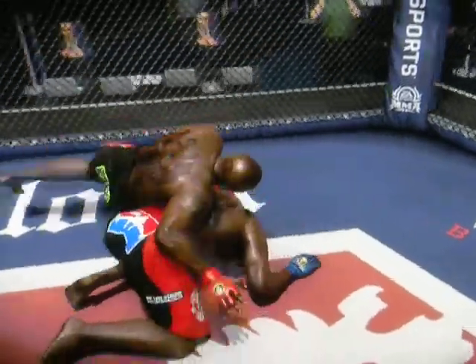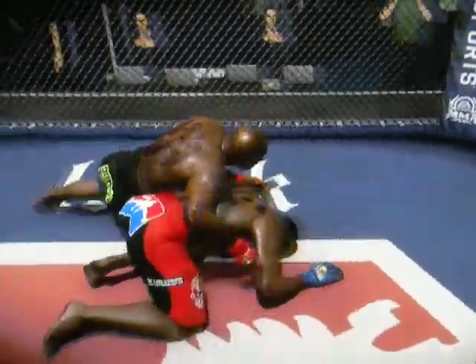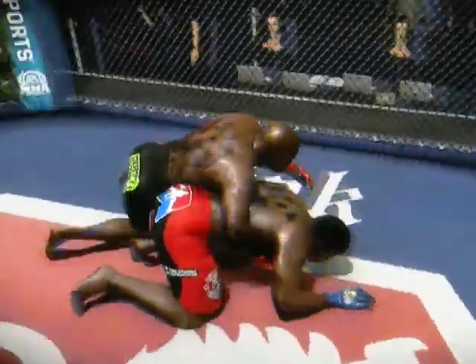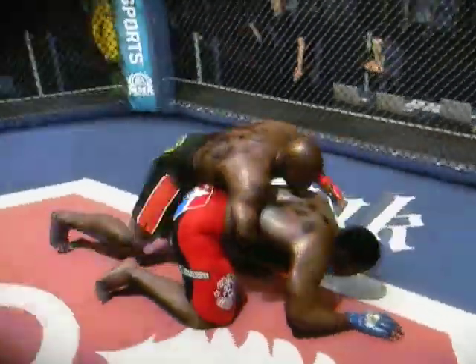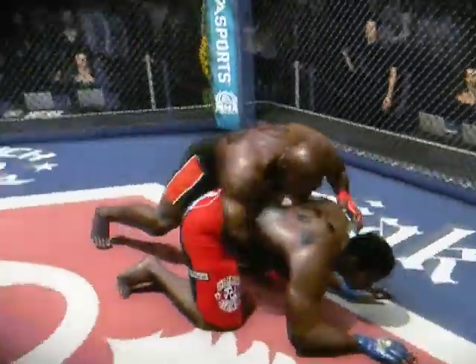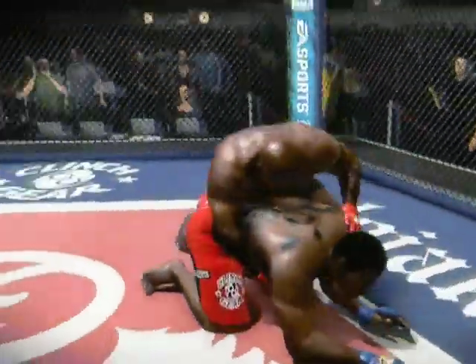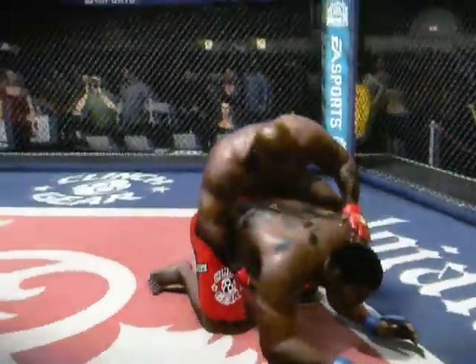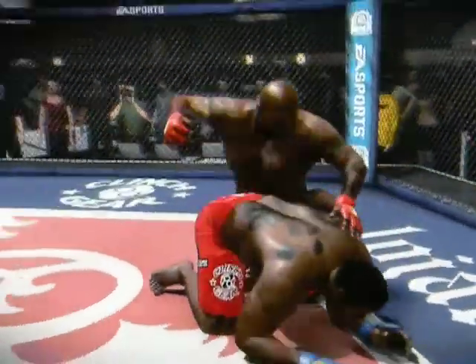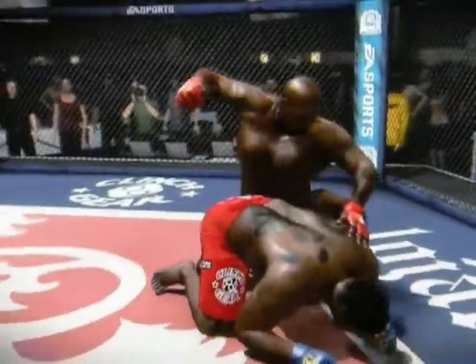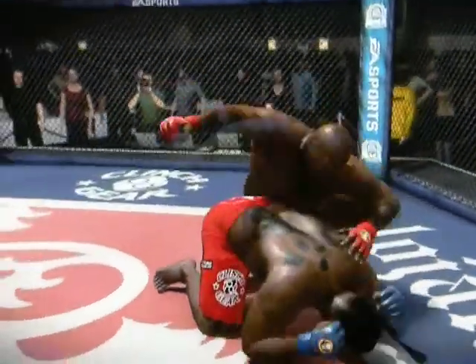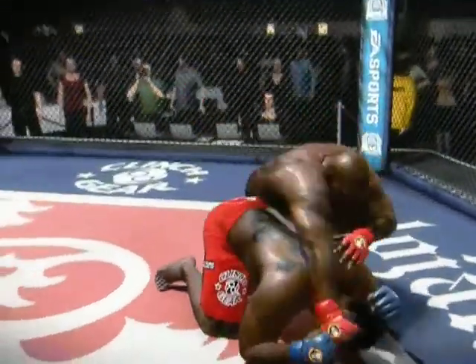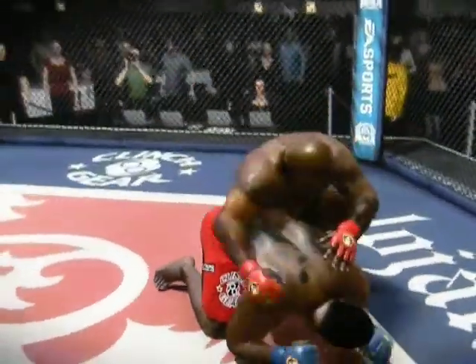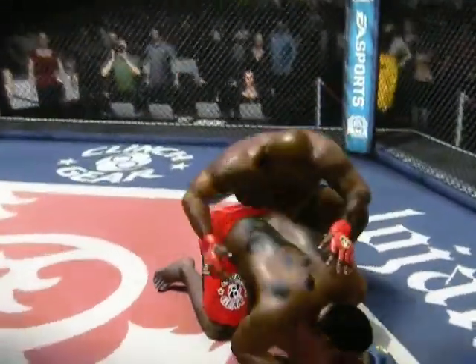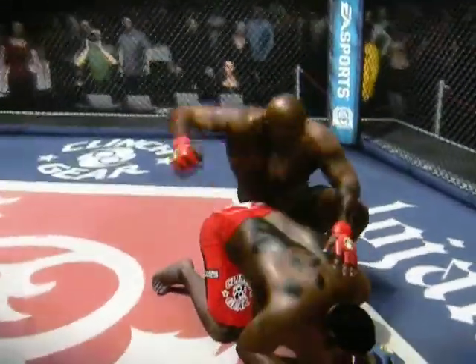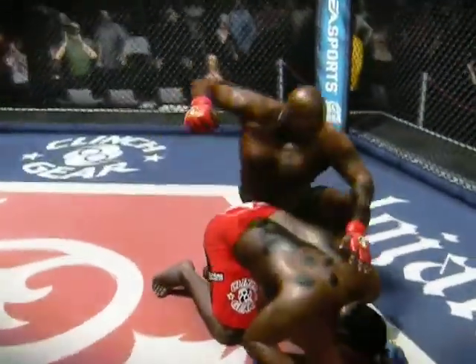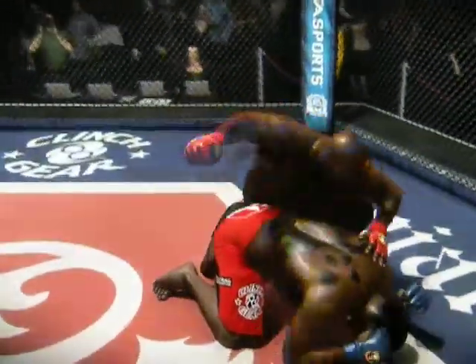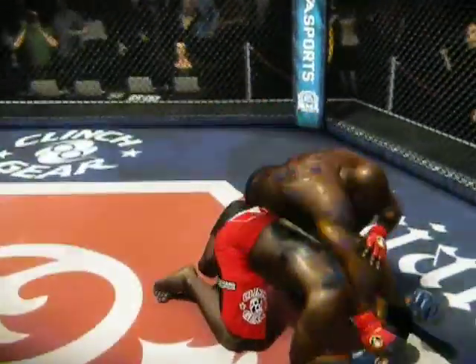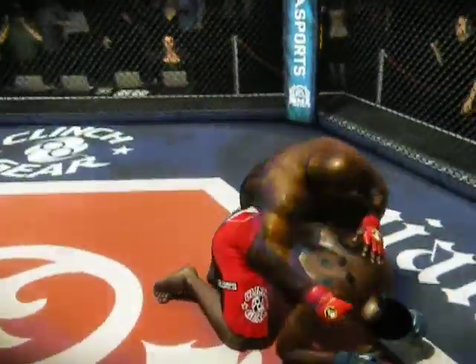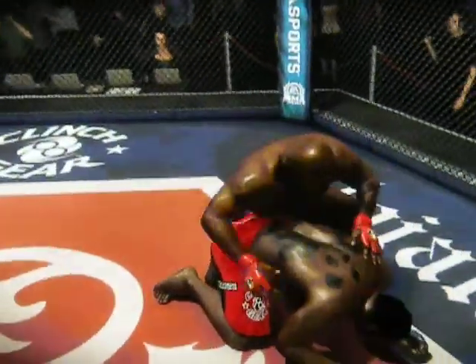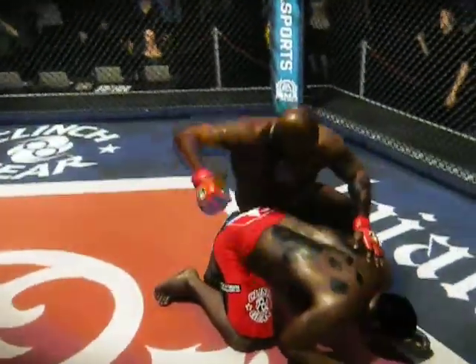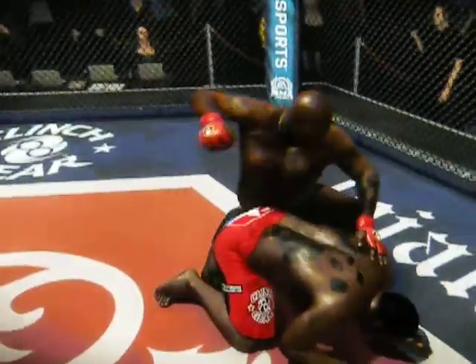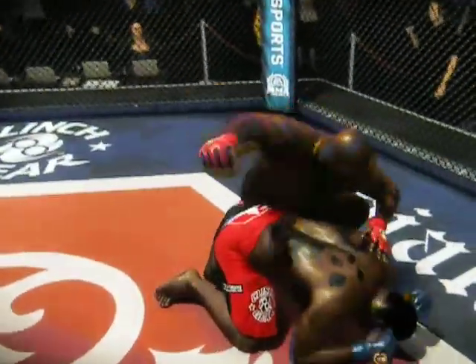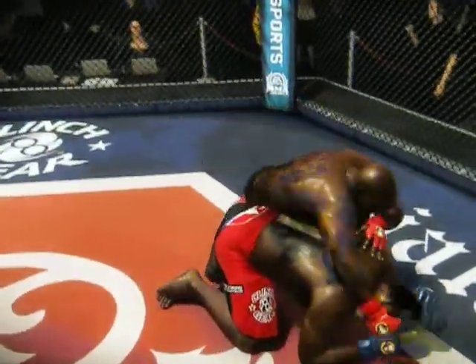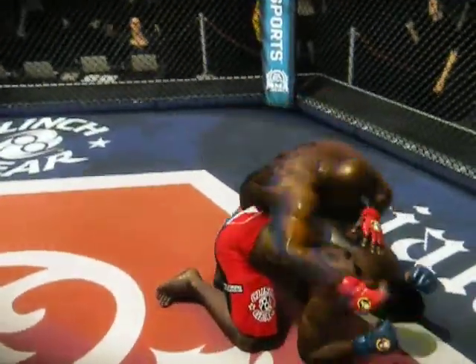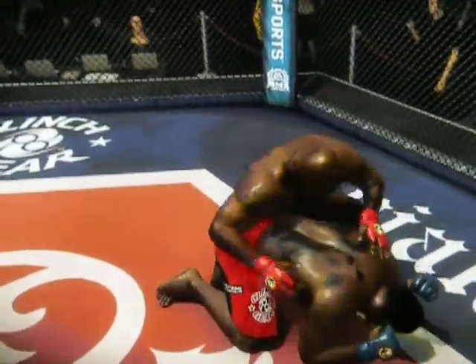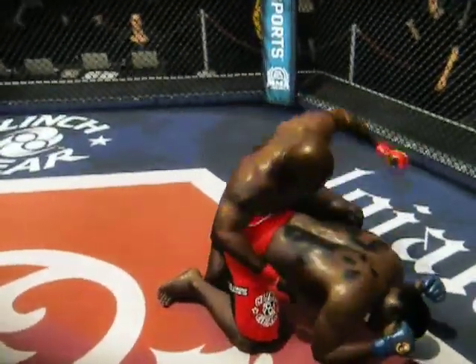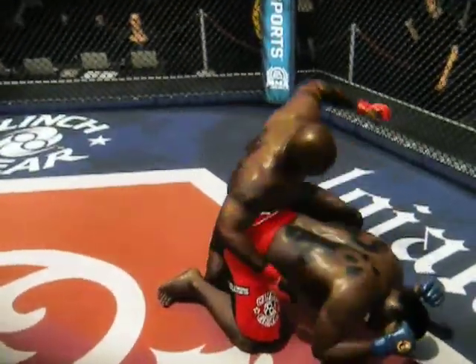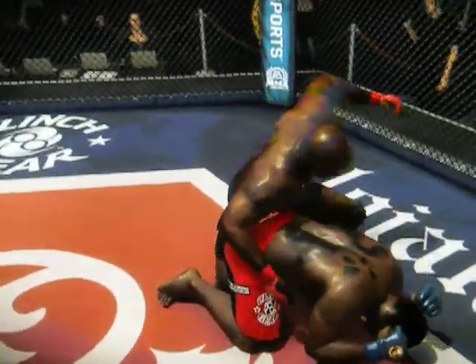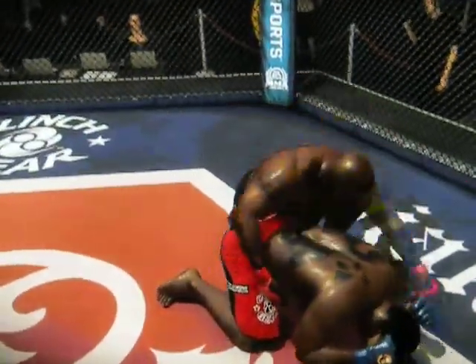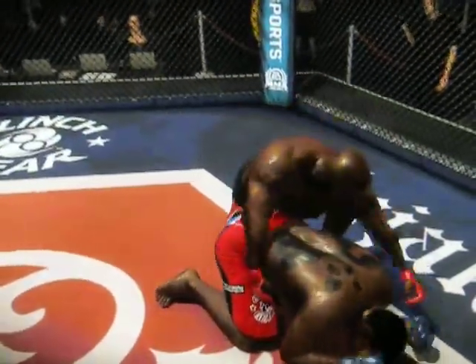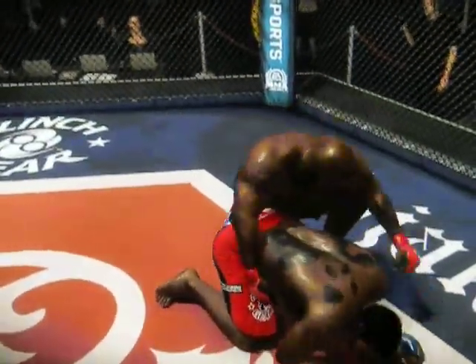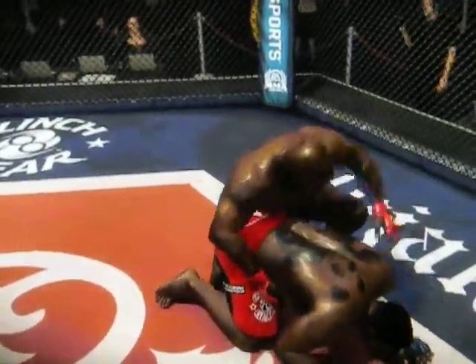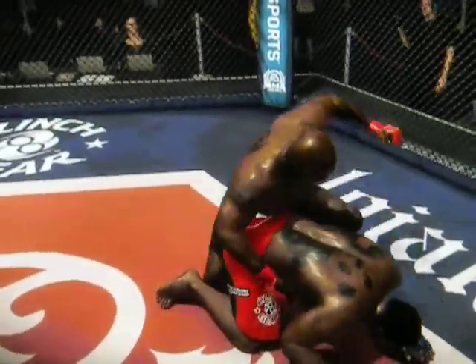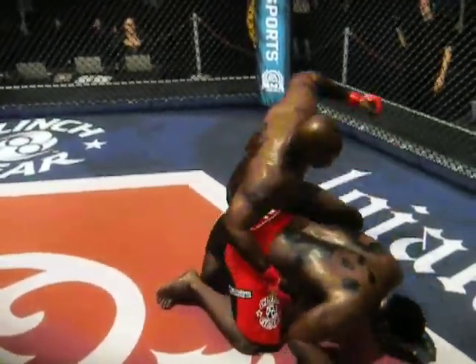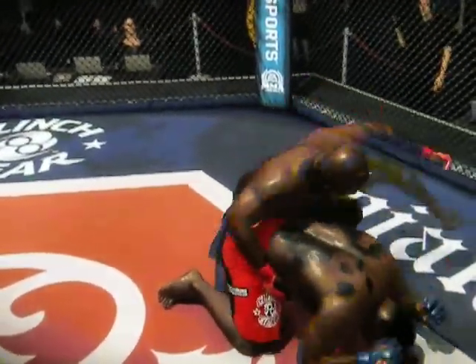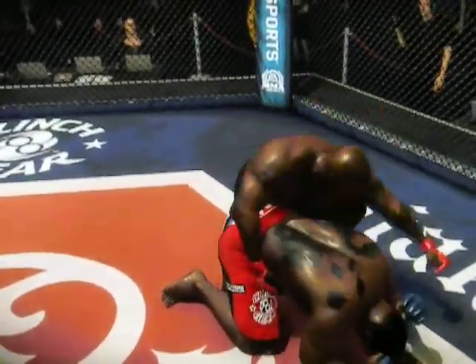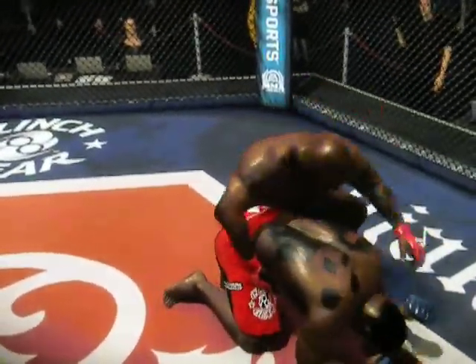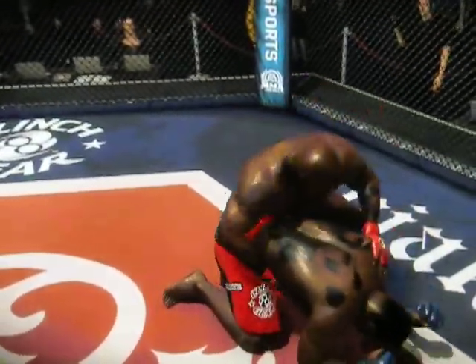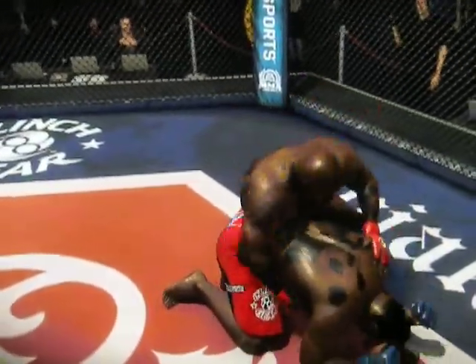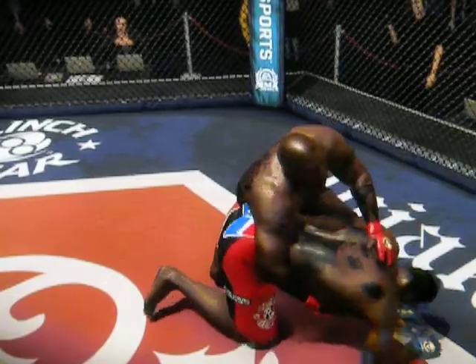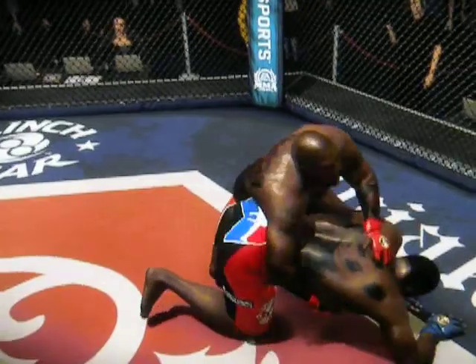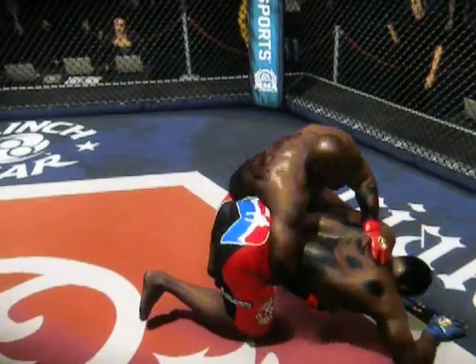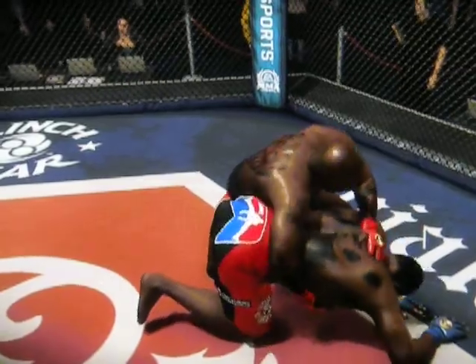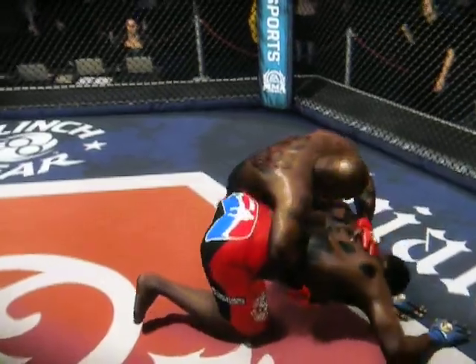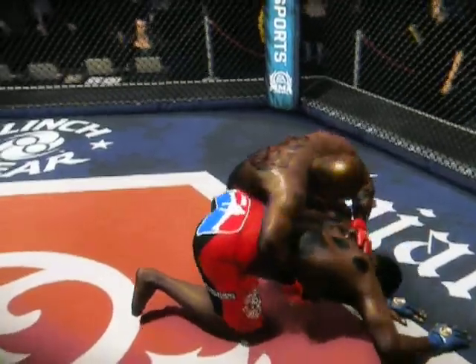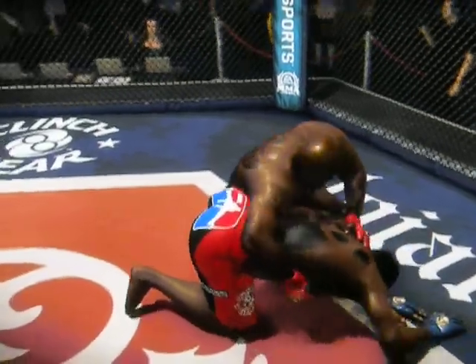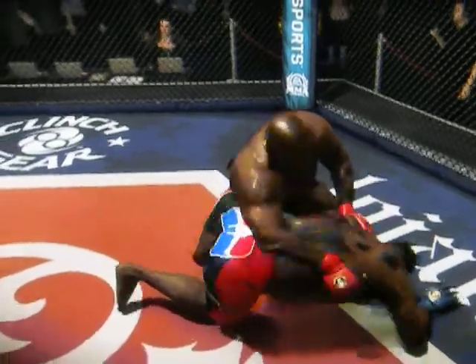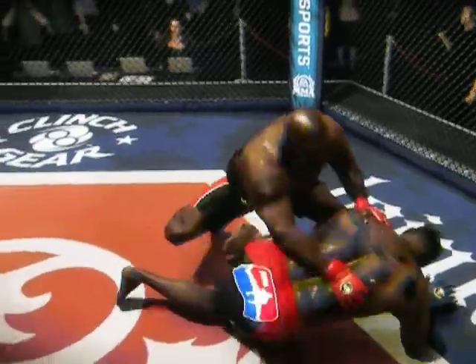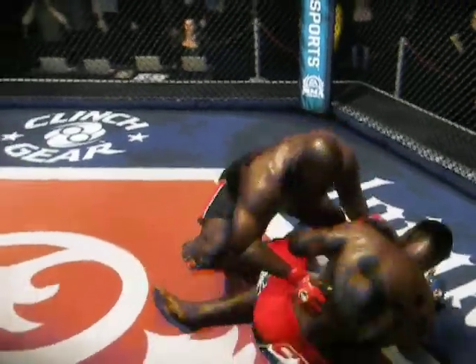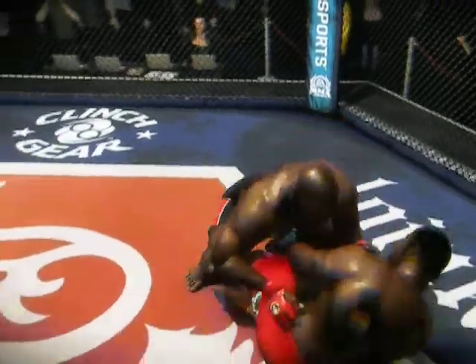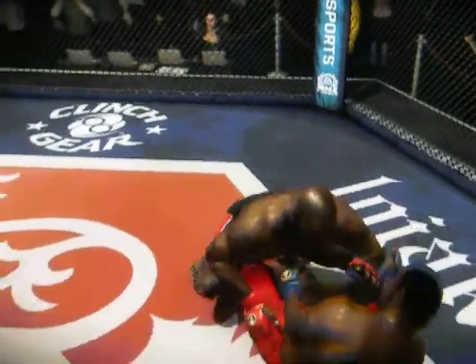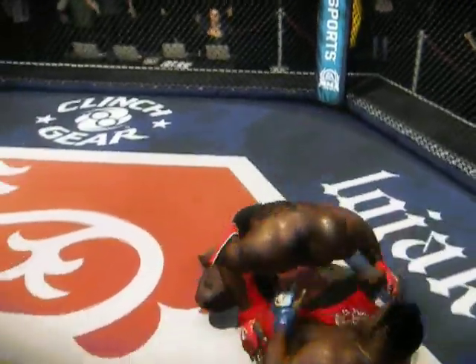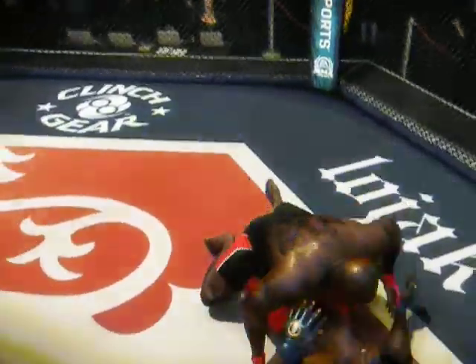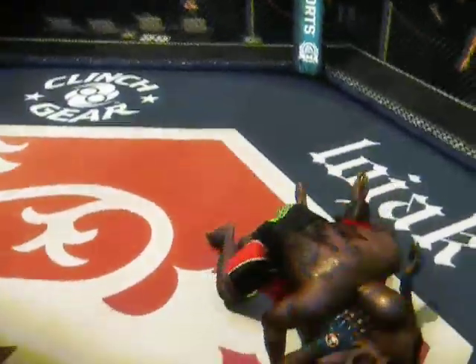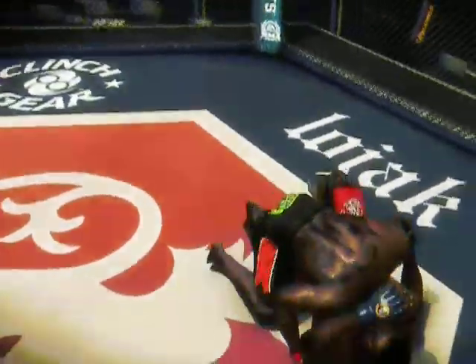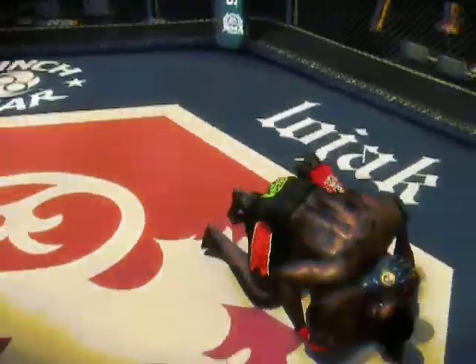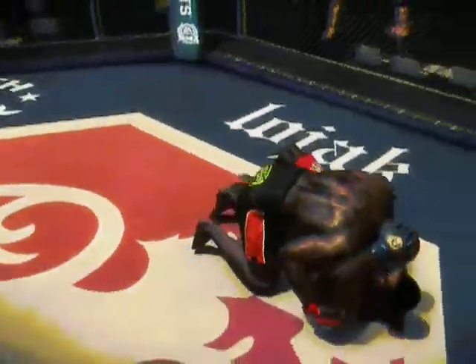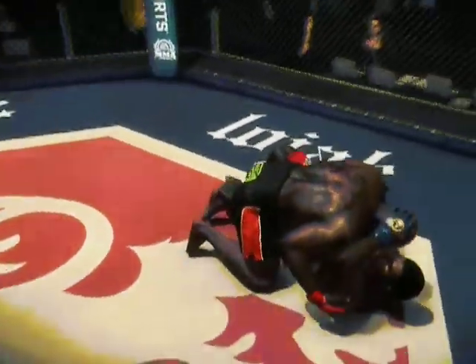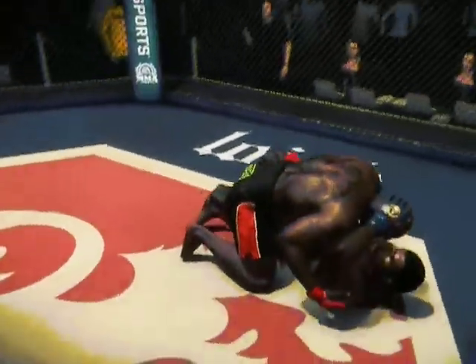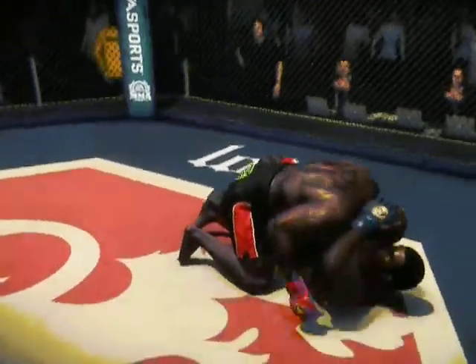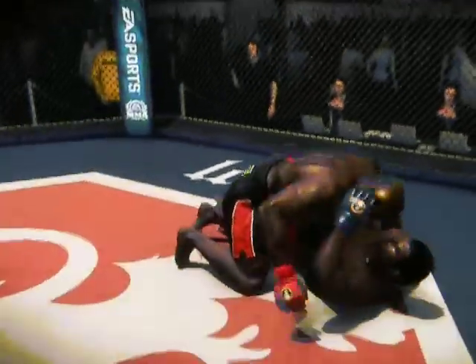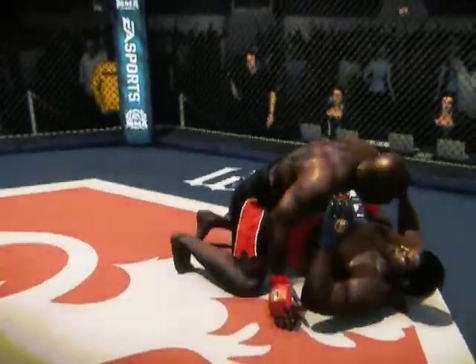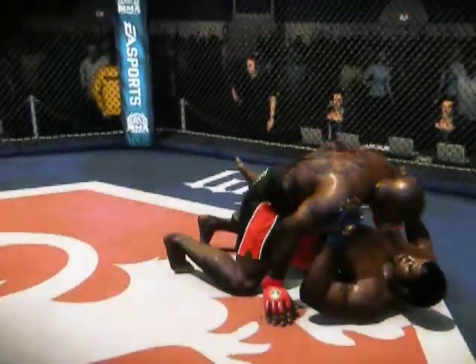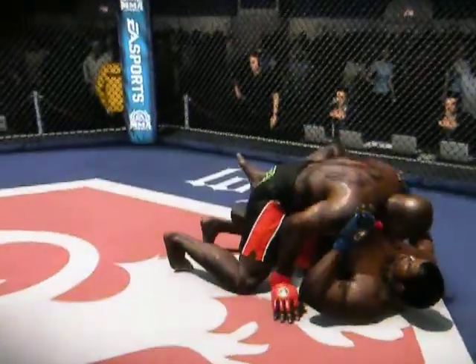He has his back, and really he has so many options from here. Of course, option number one is usually that rear naked choke.